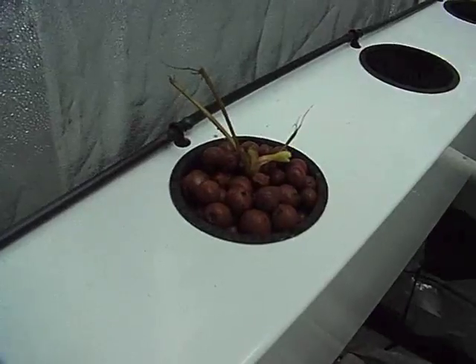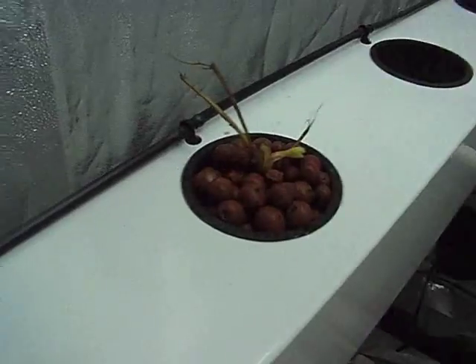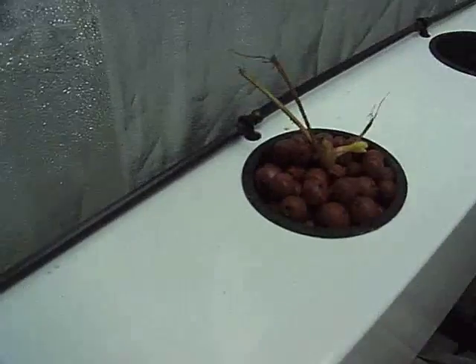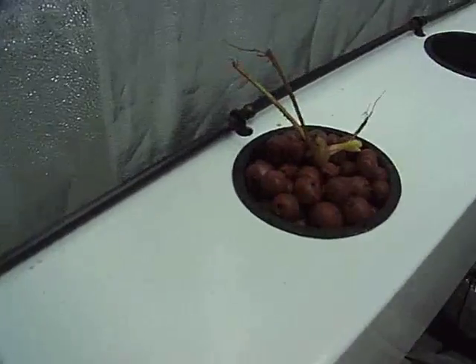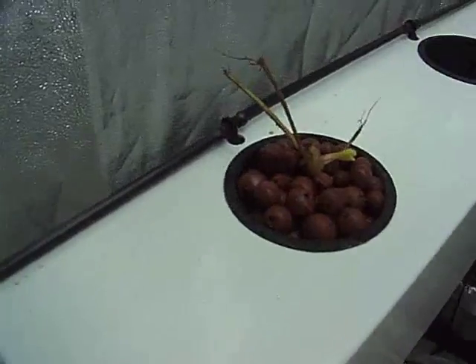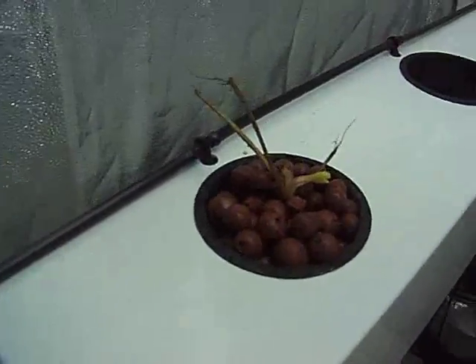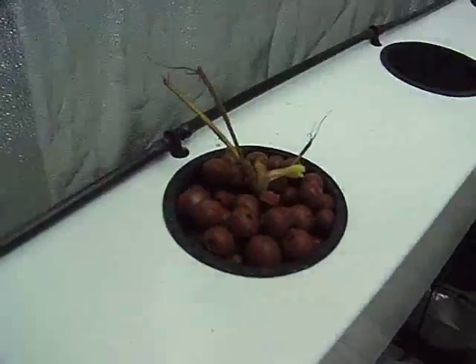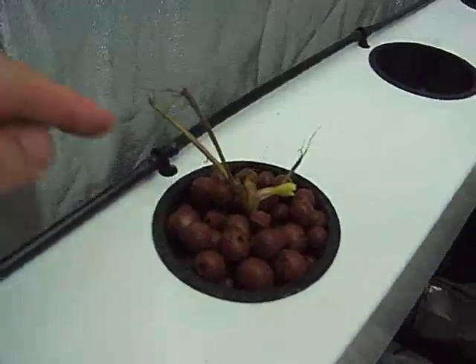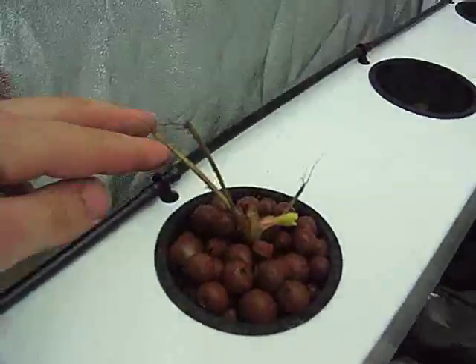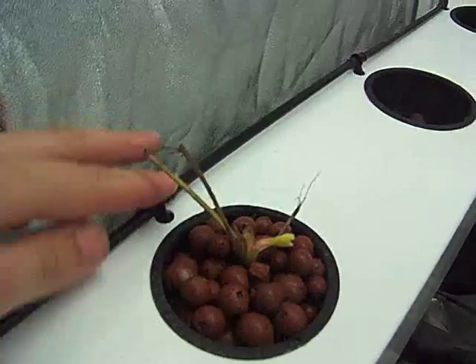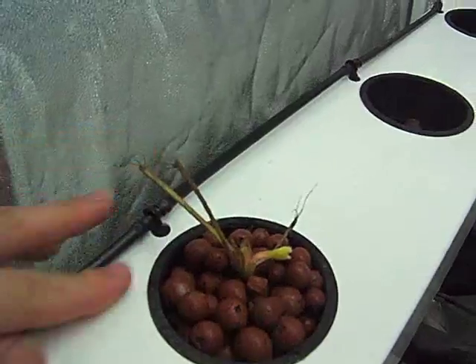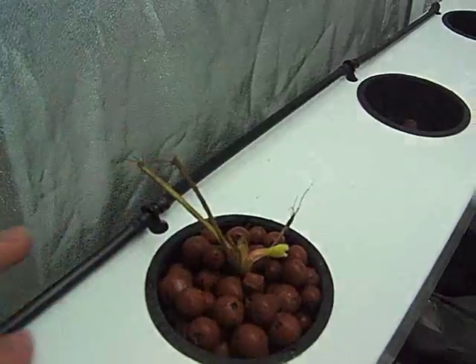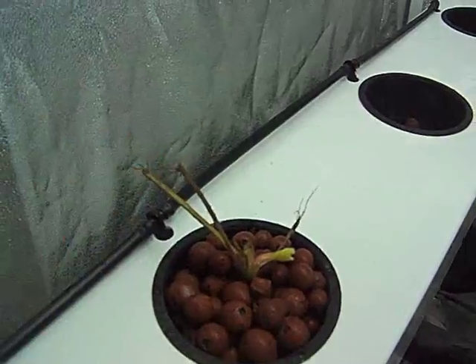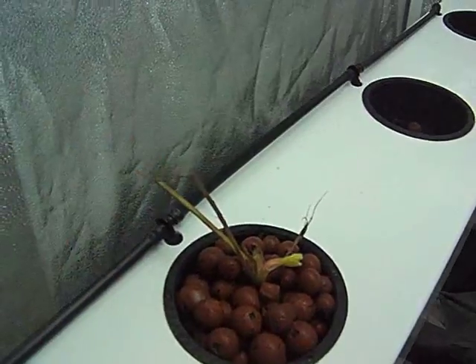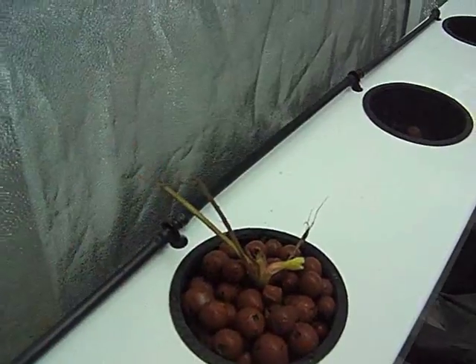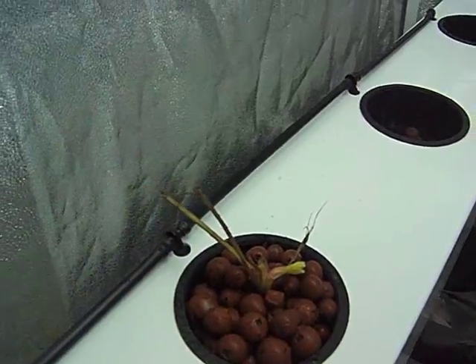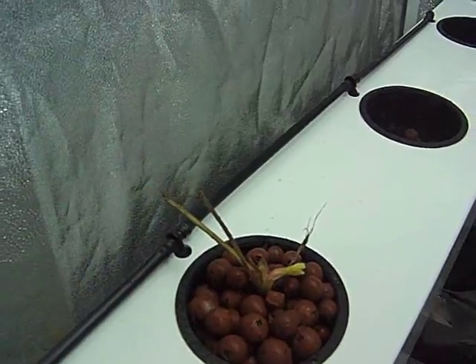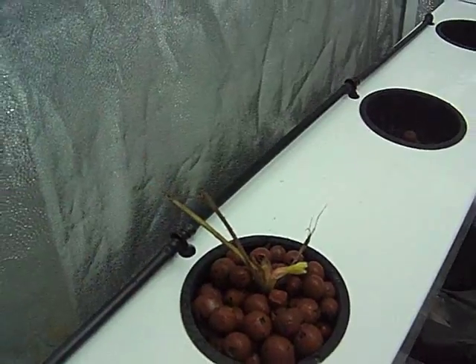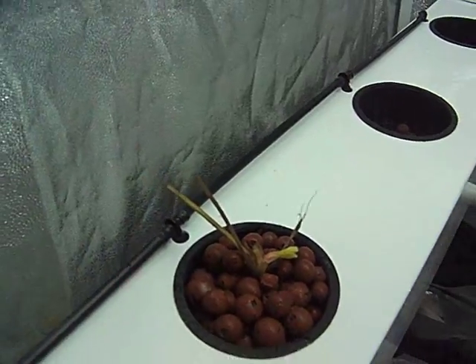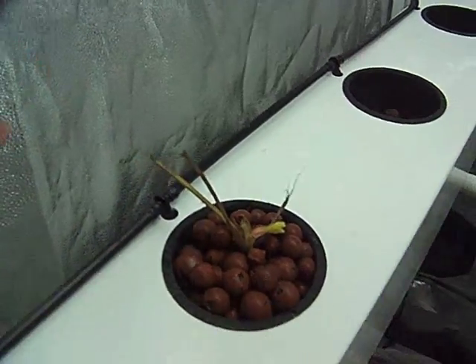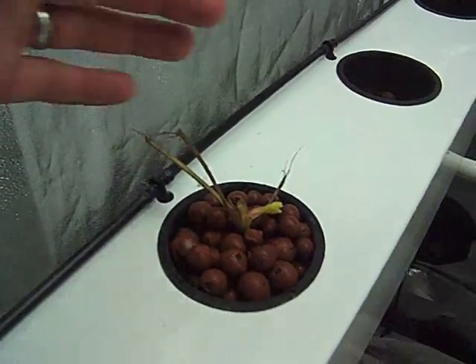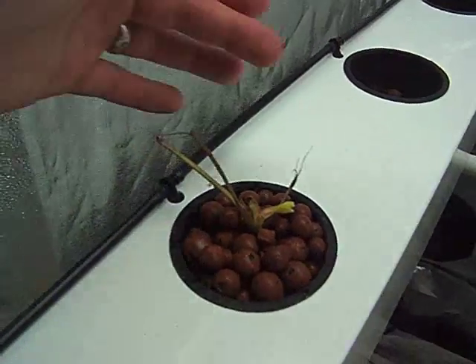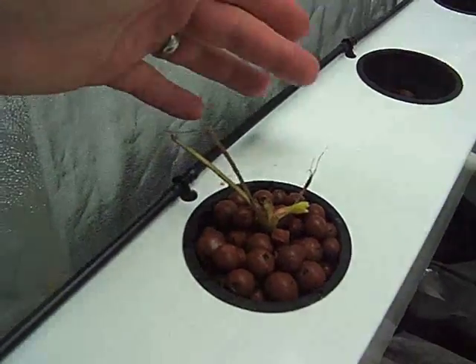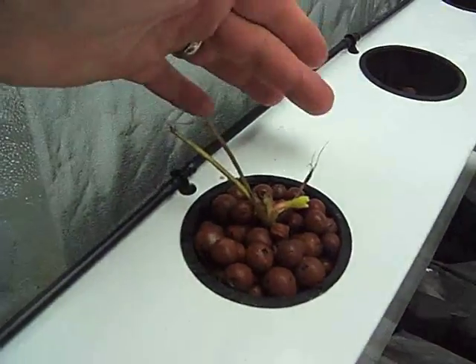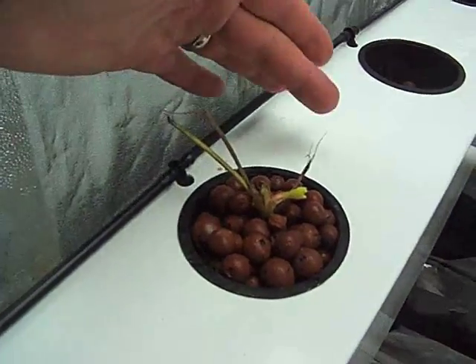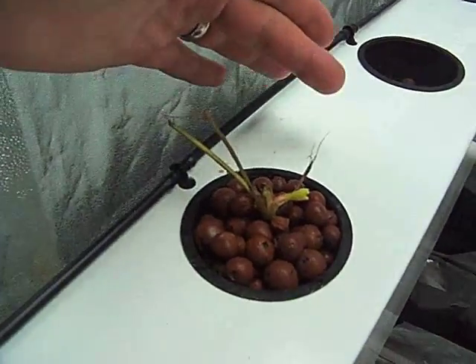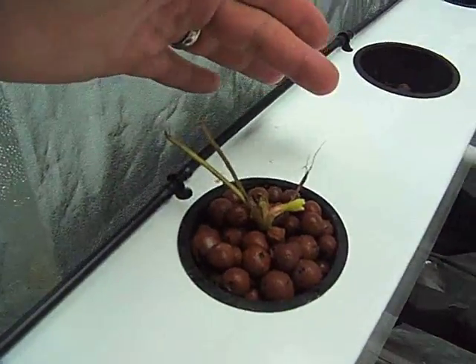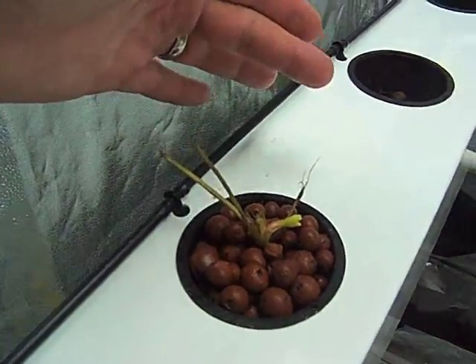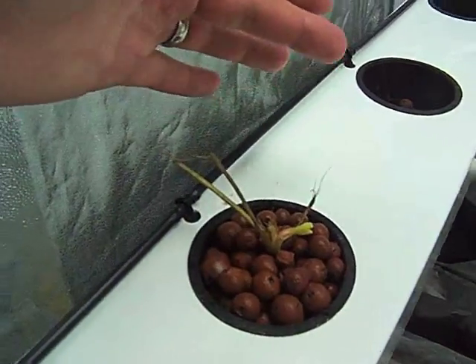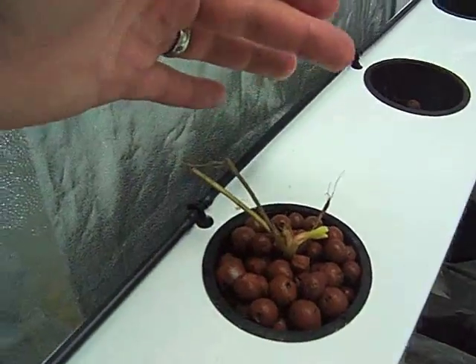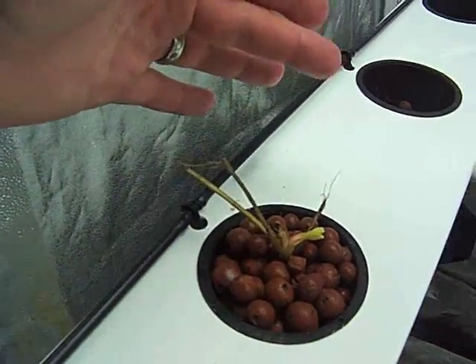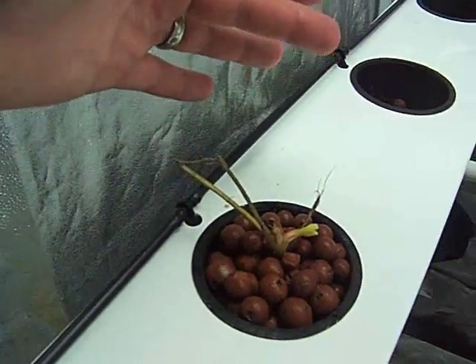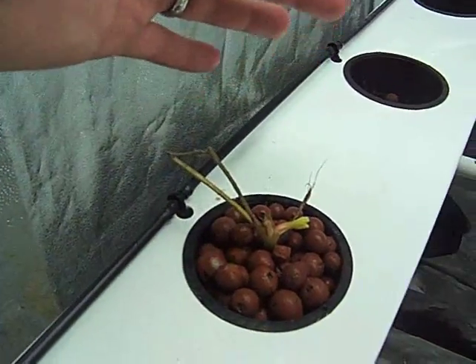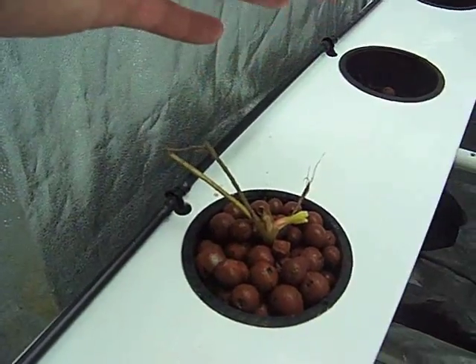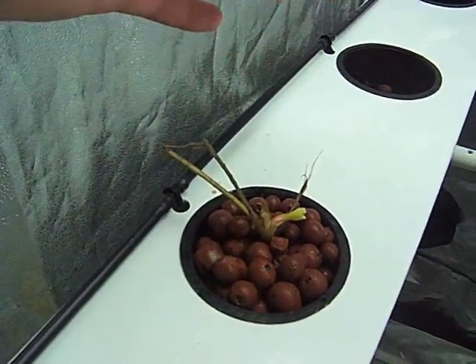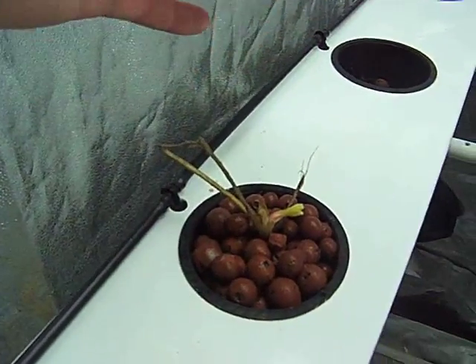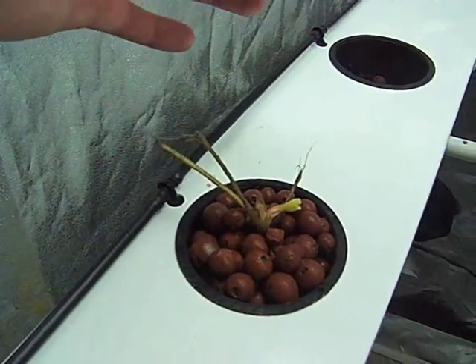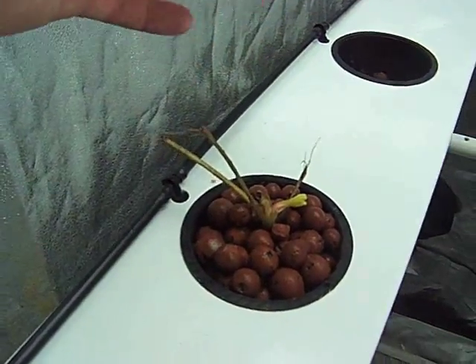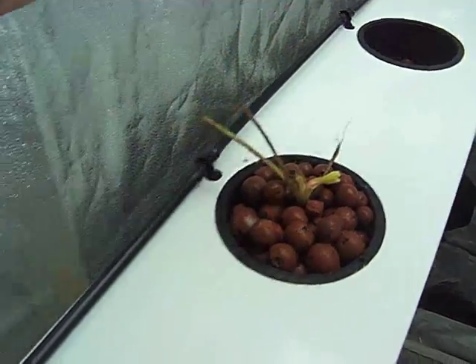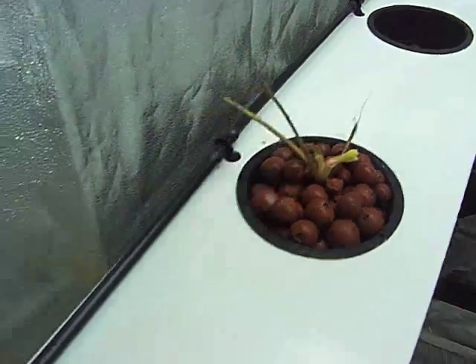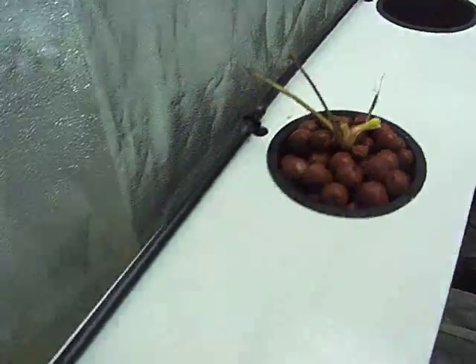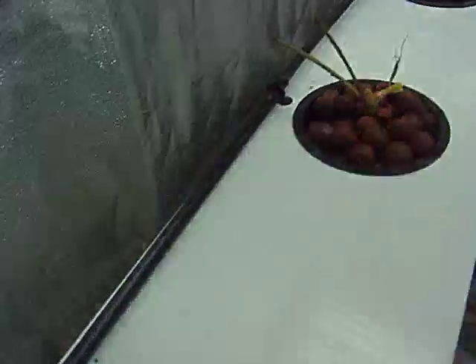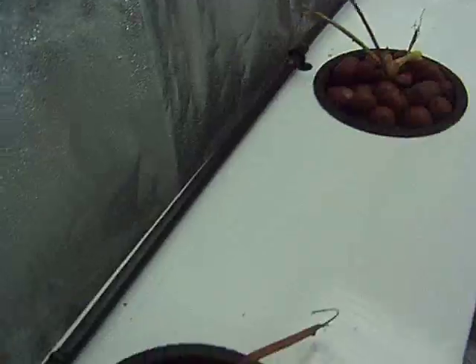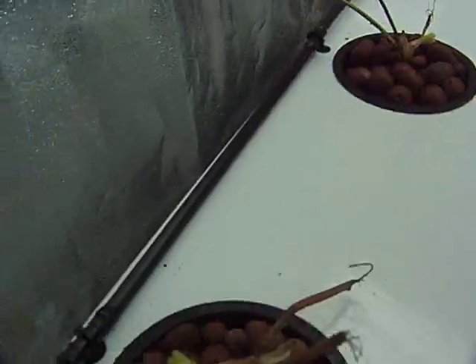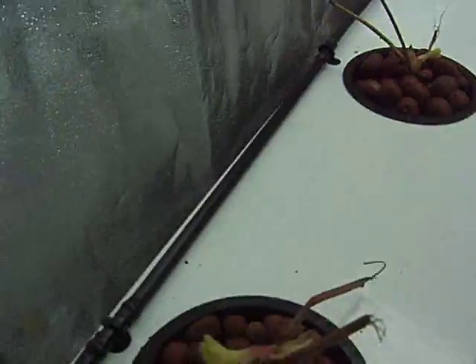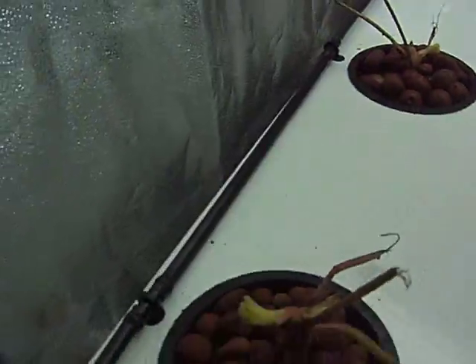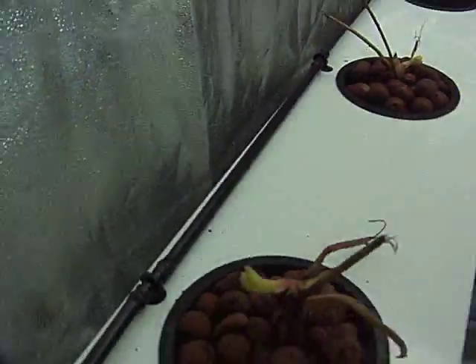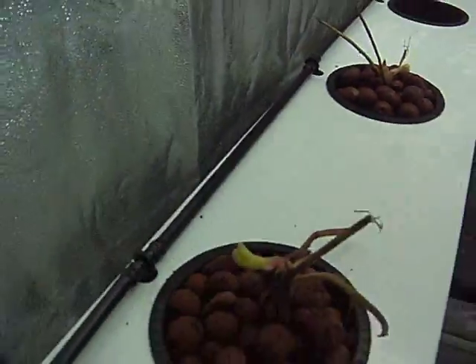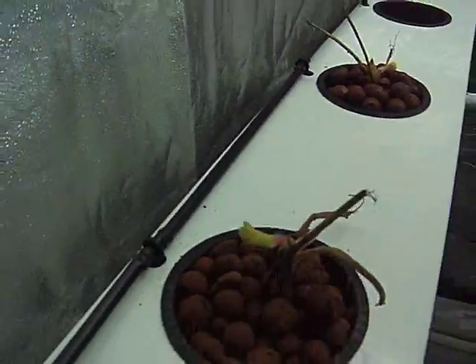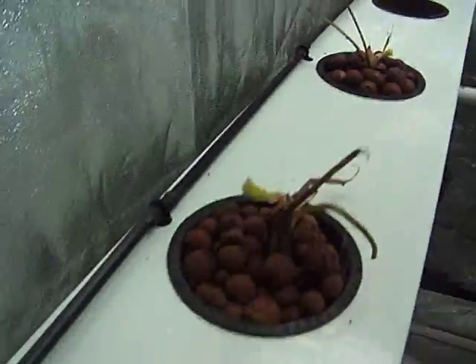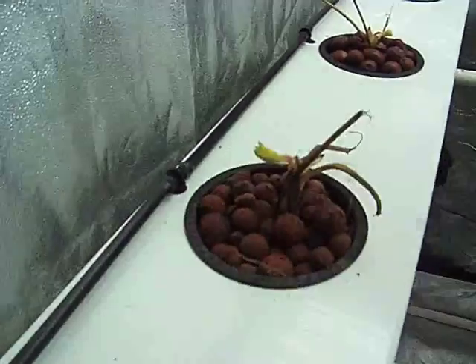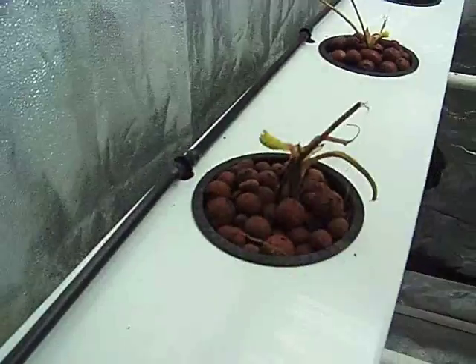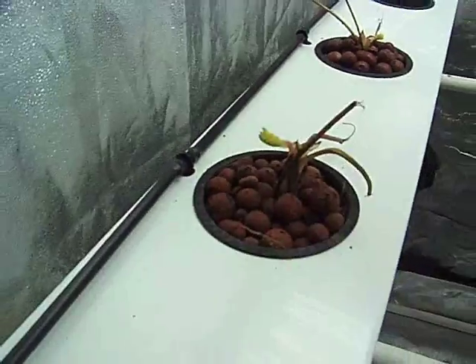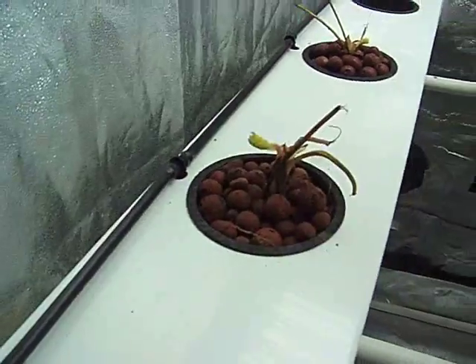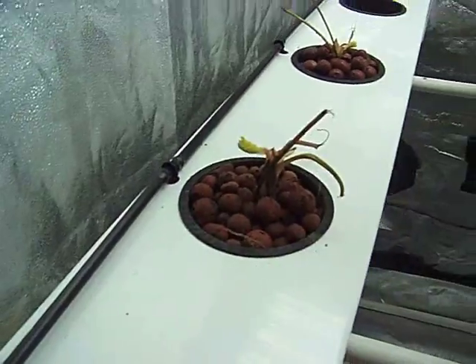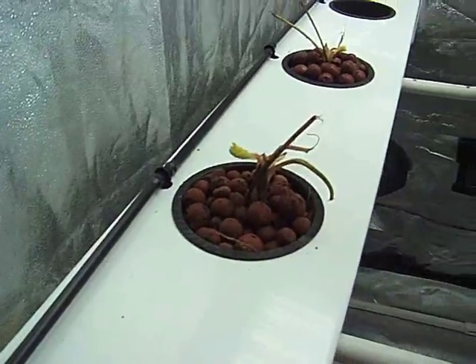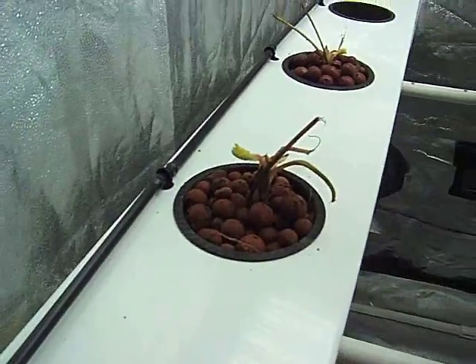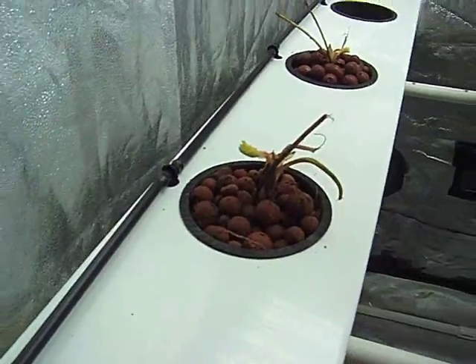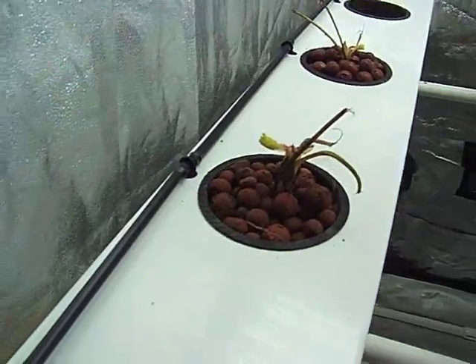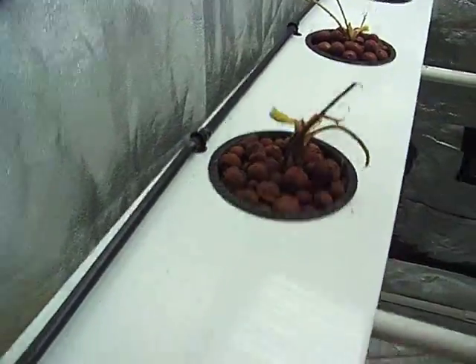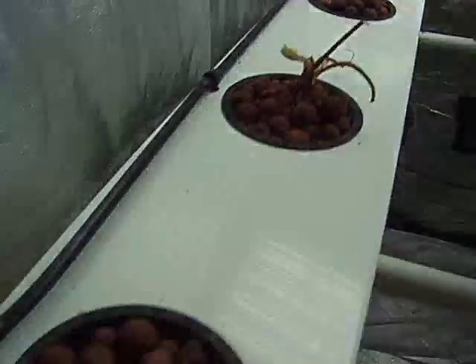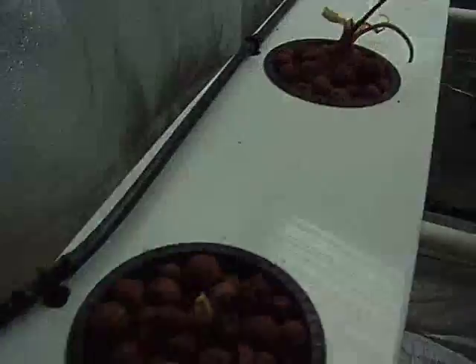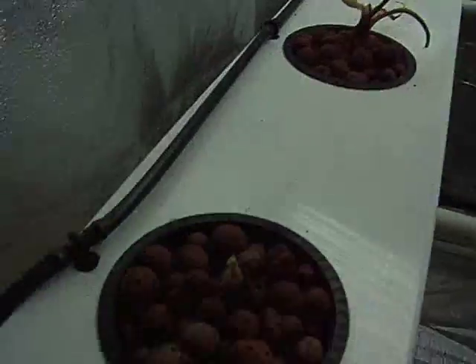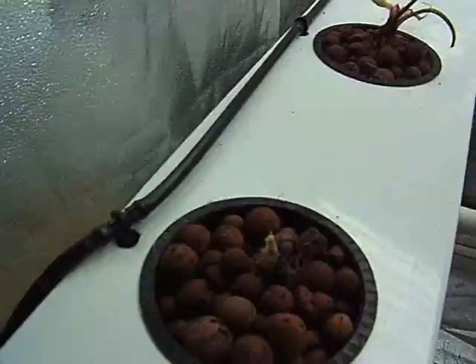And there it is — all nice and planted. I'm going to repeat the process about 25 times and show you guys what I've got.